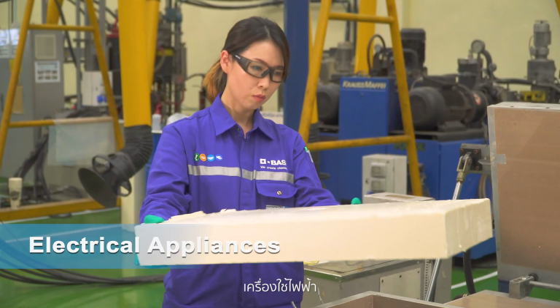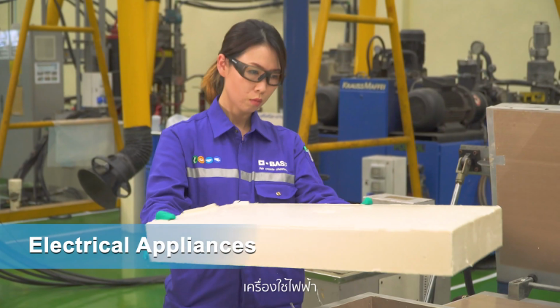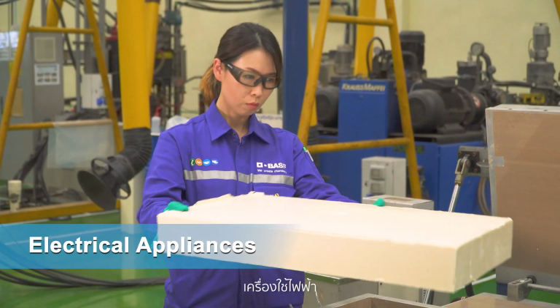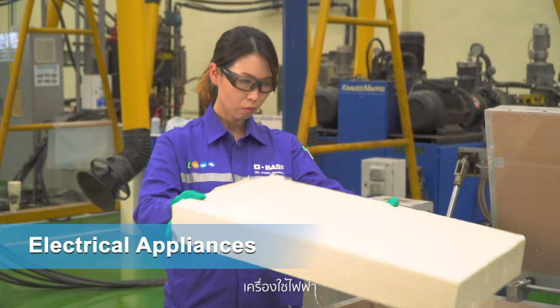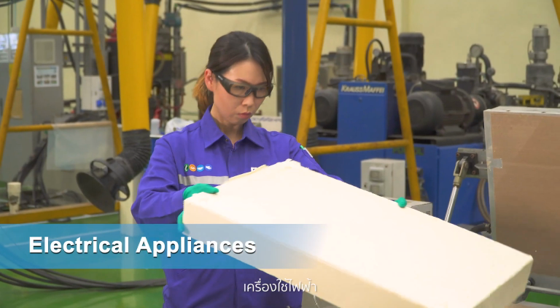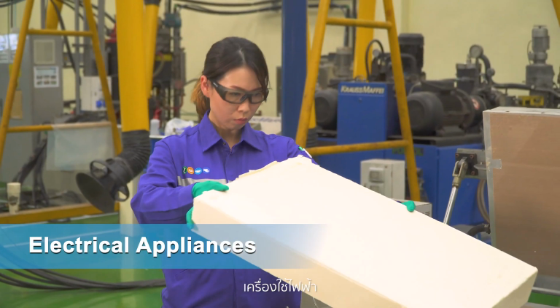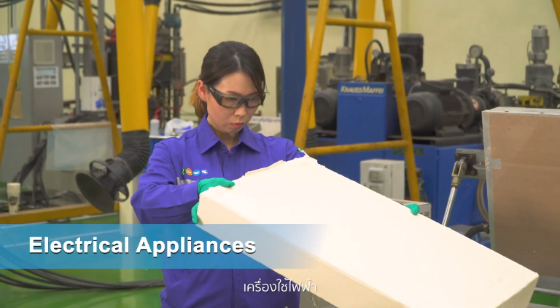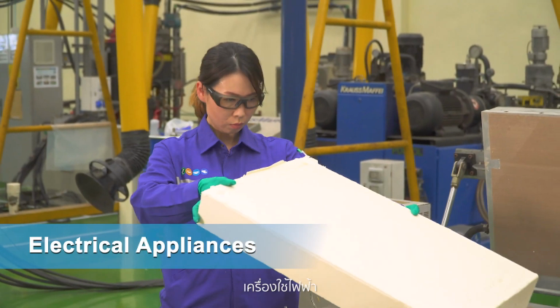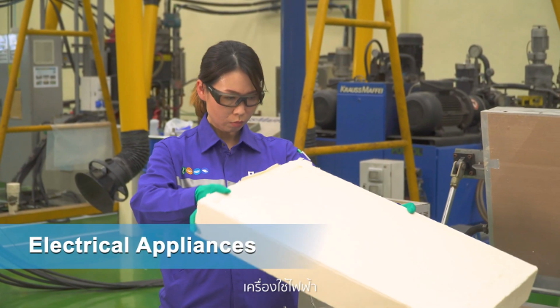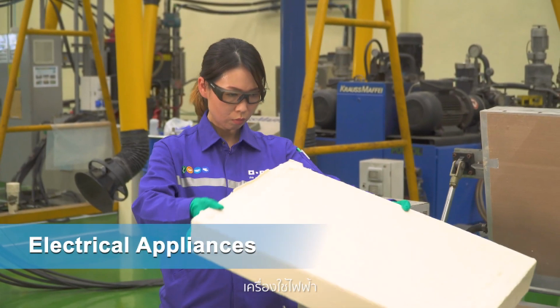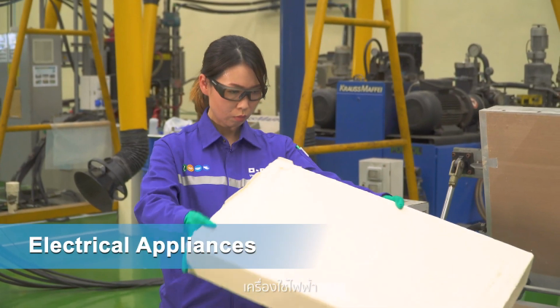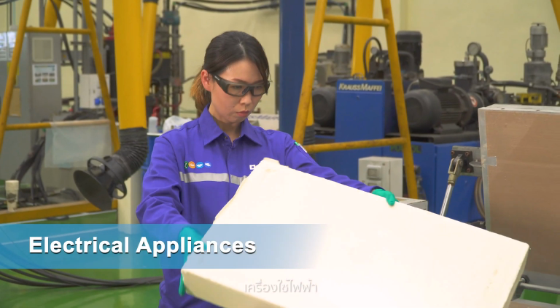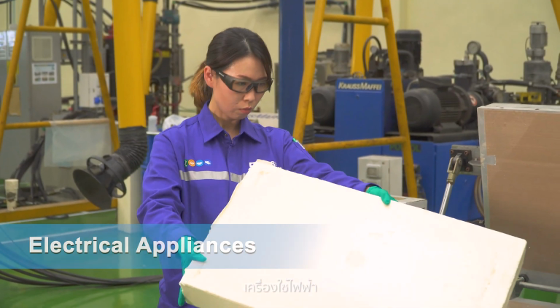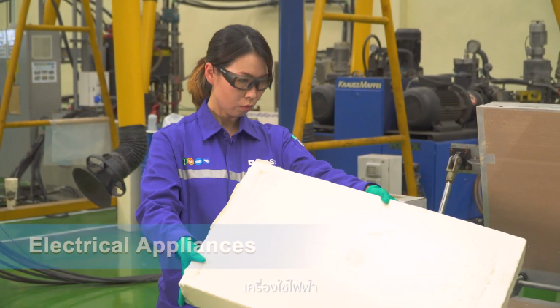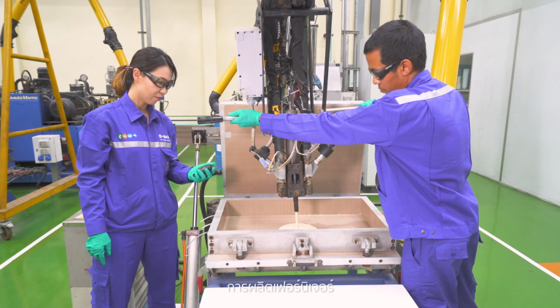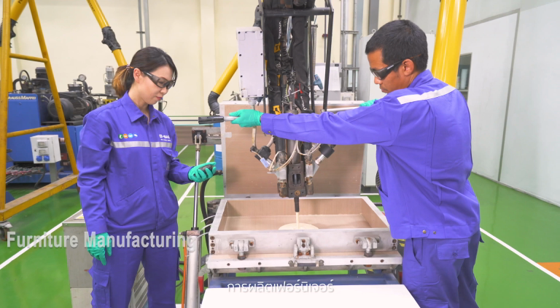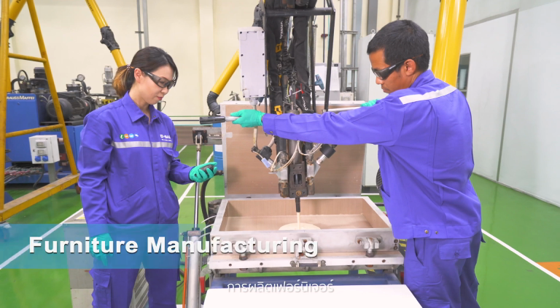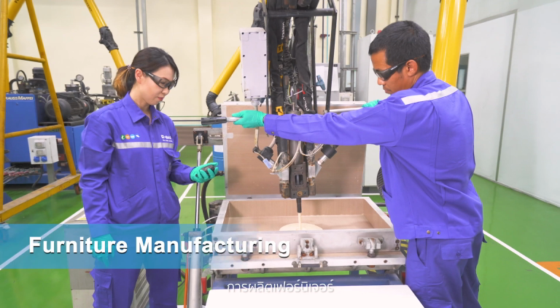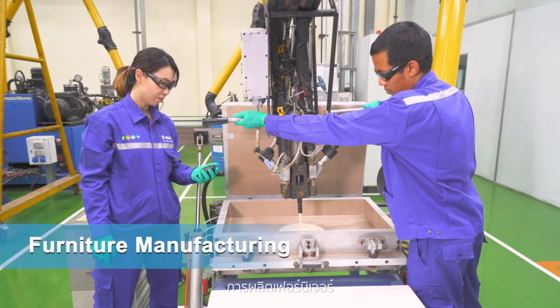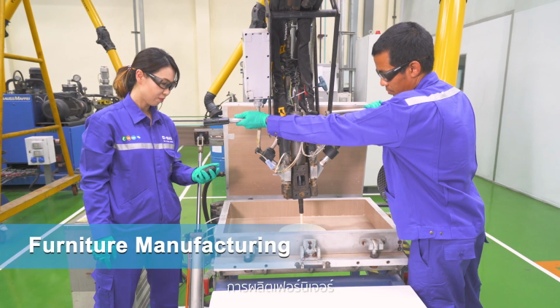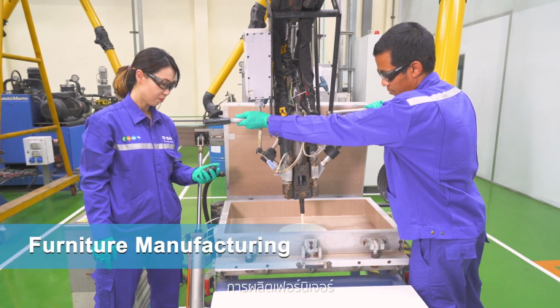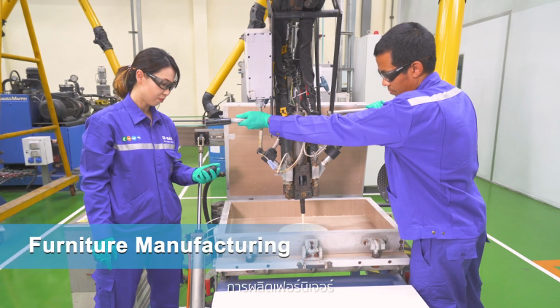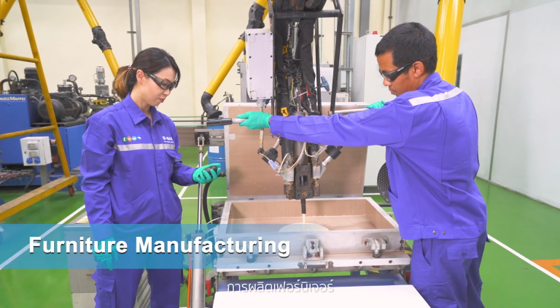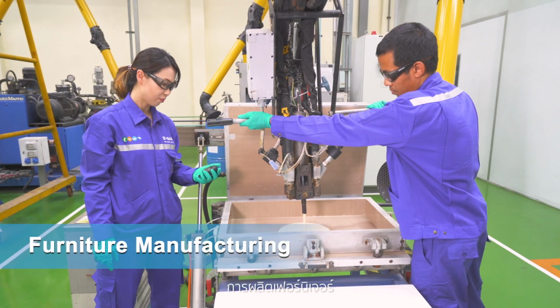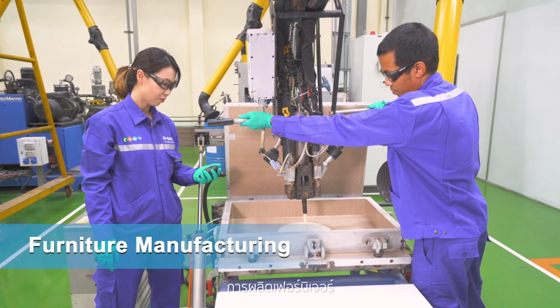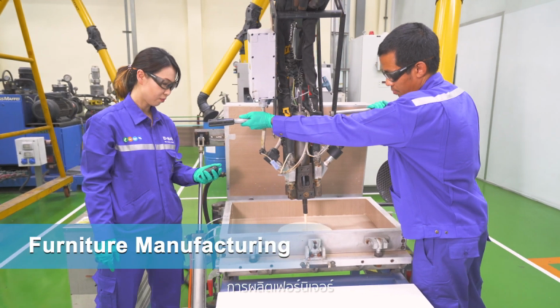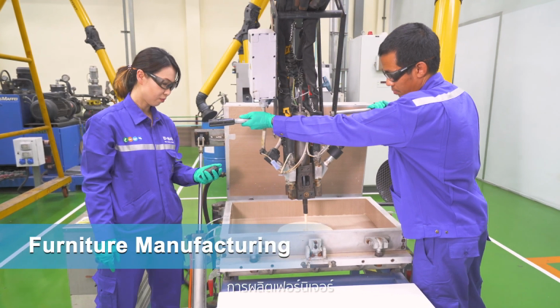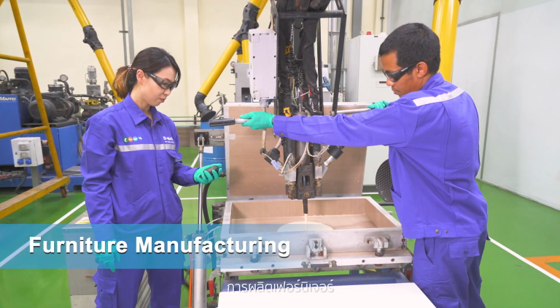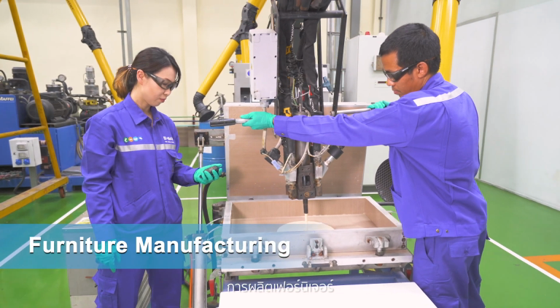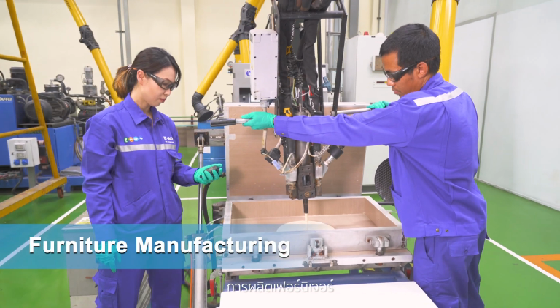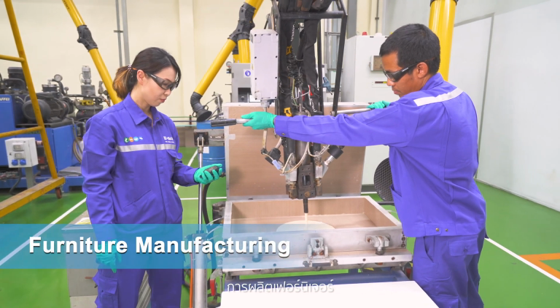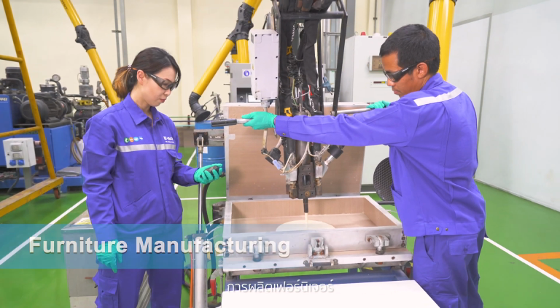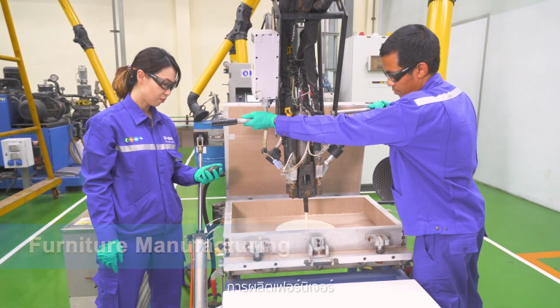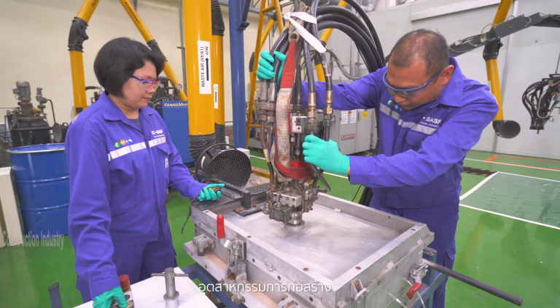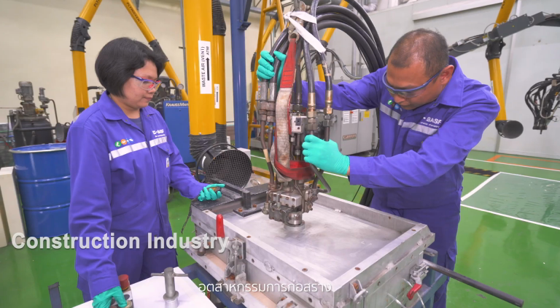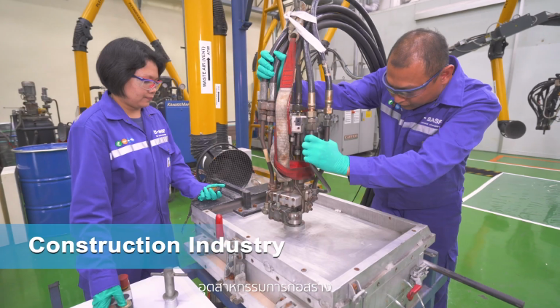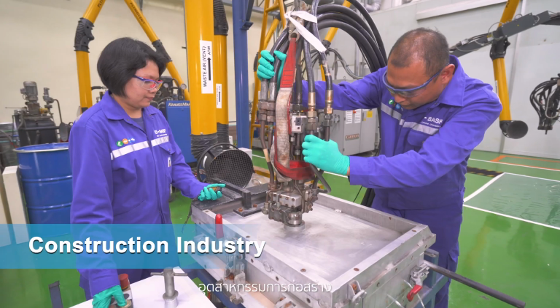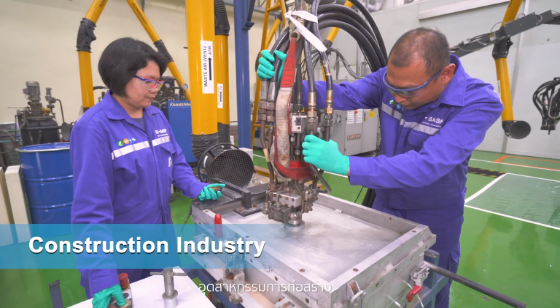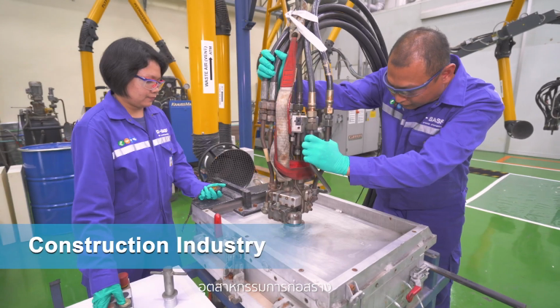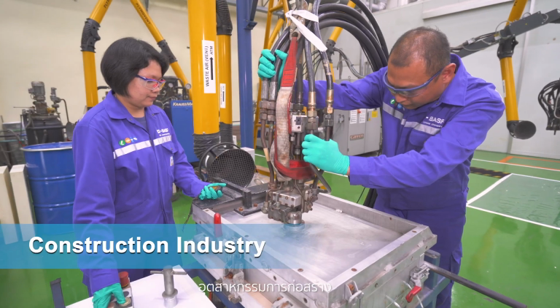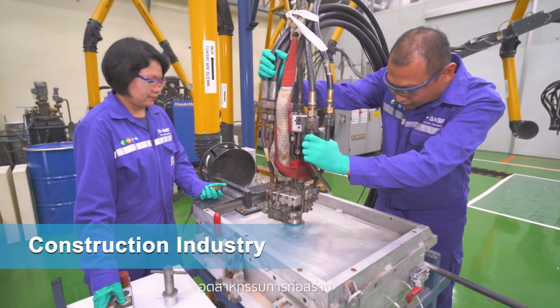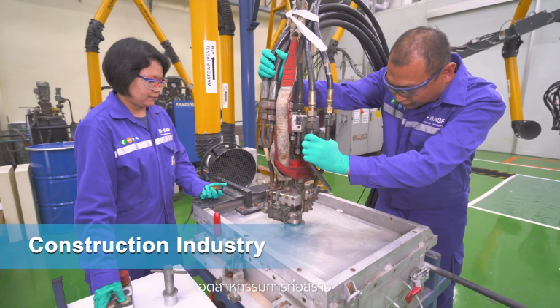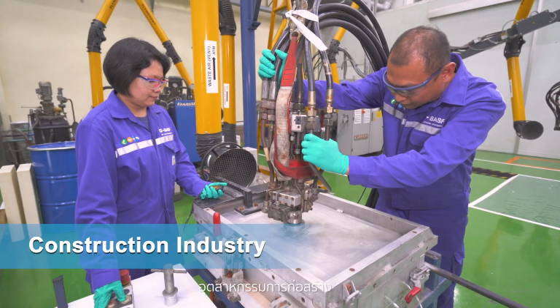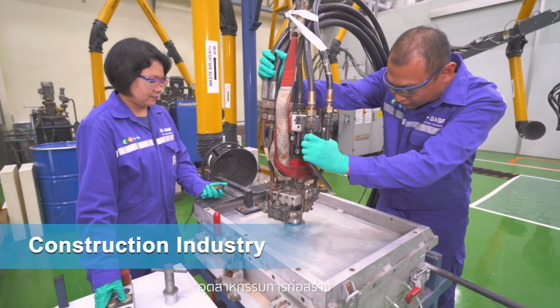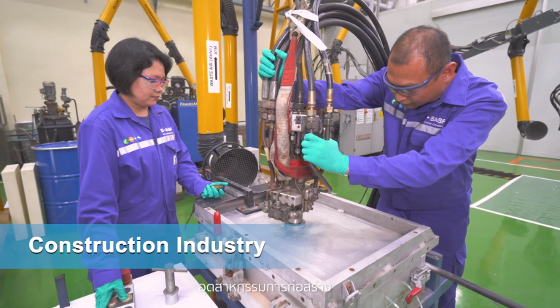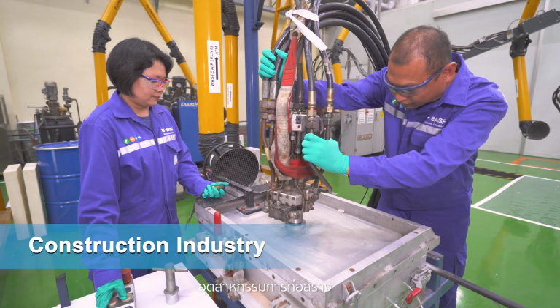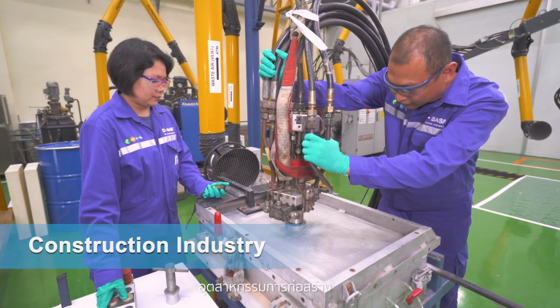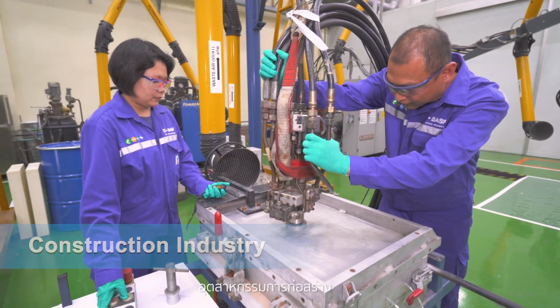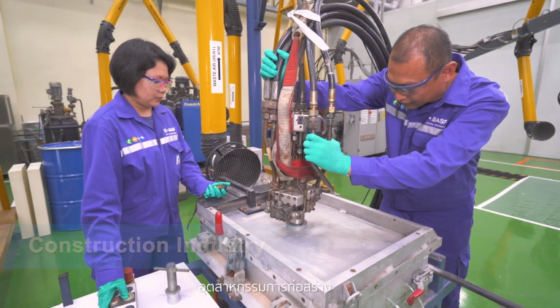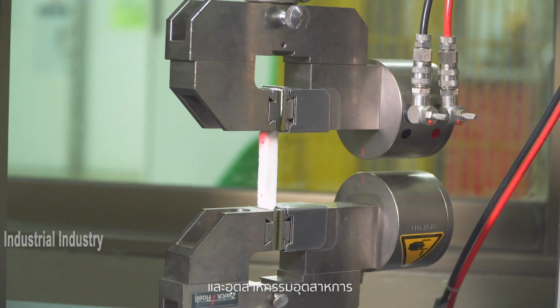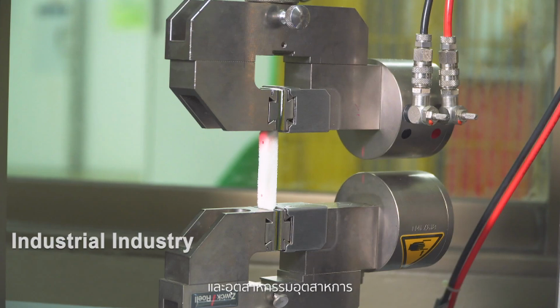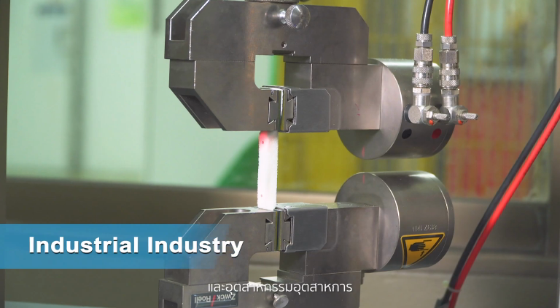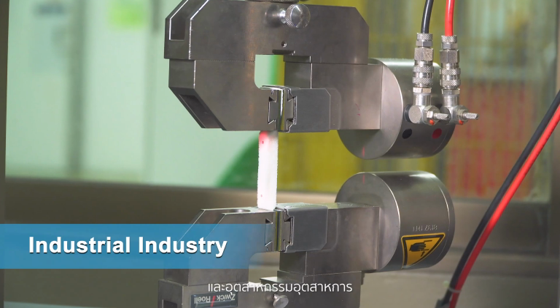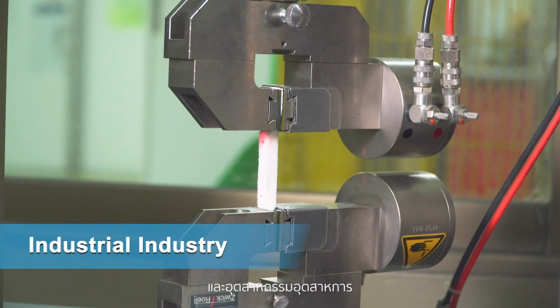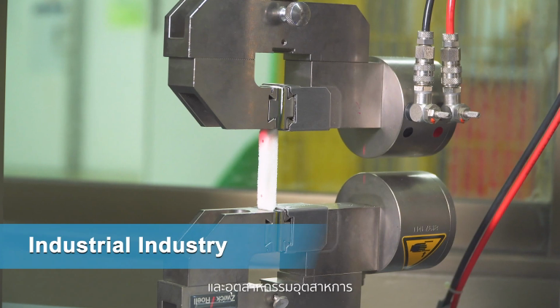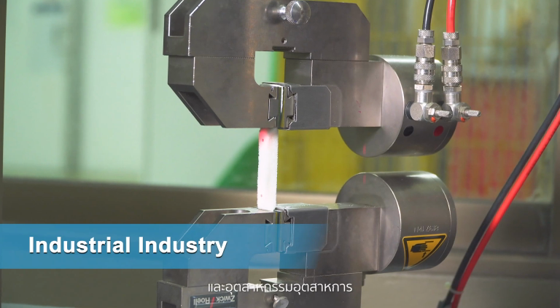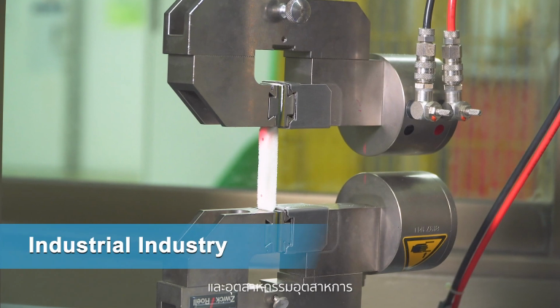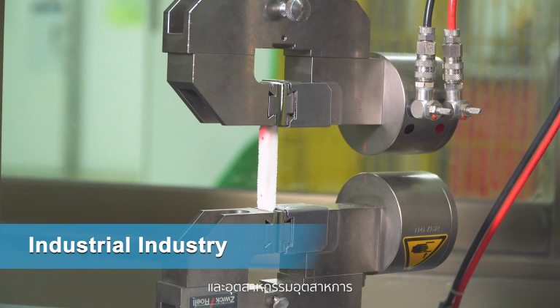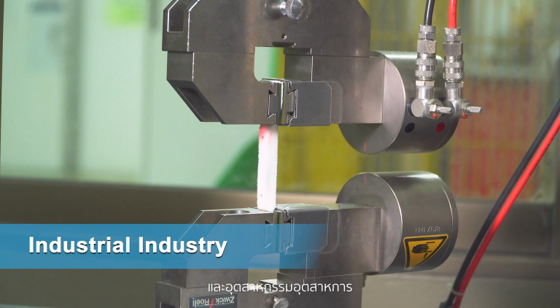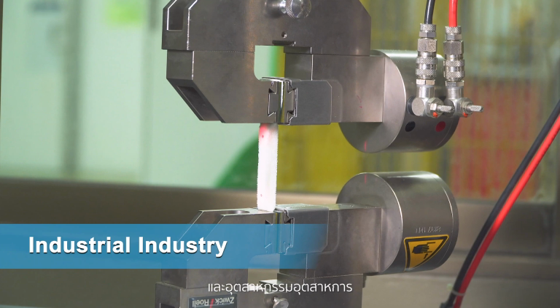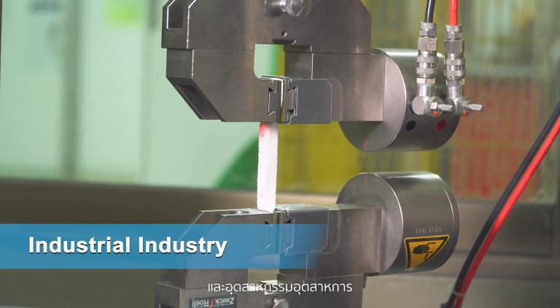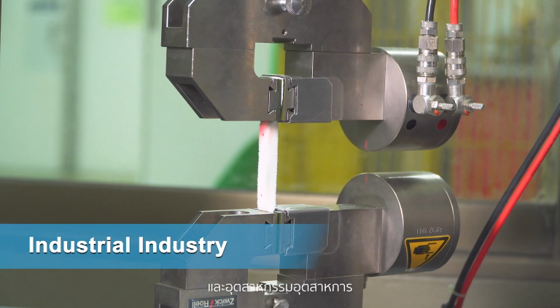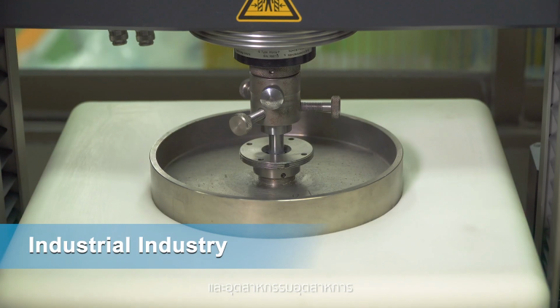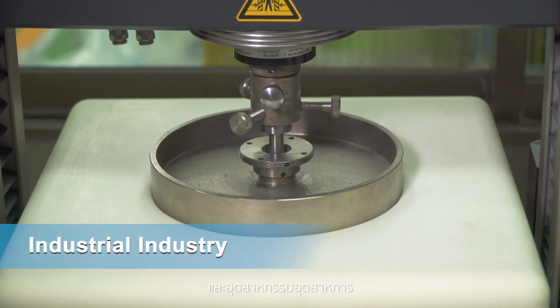Testing is also conducted for electrical appliances, furniture manufacturing, construction industry, and industrial industry.